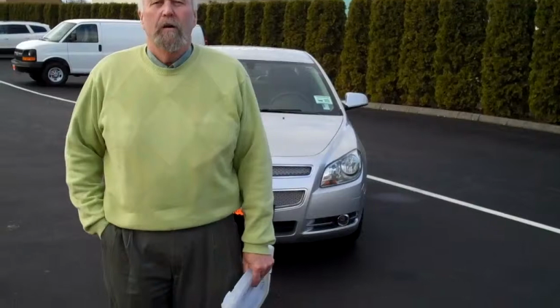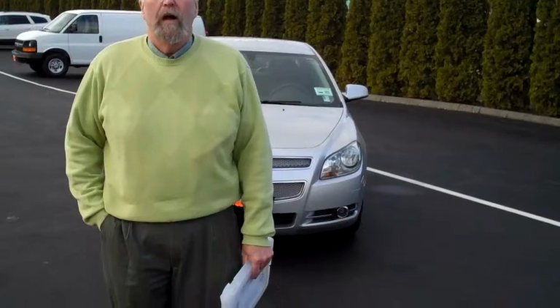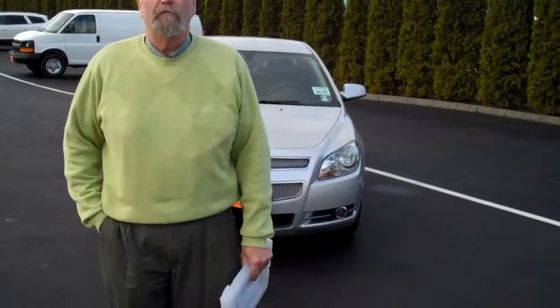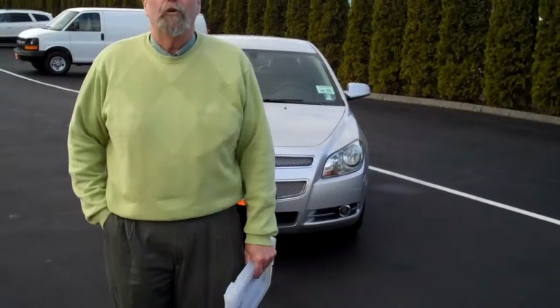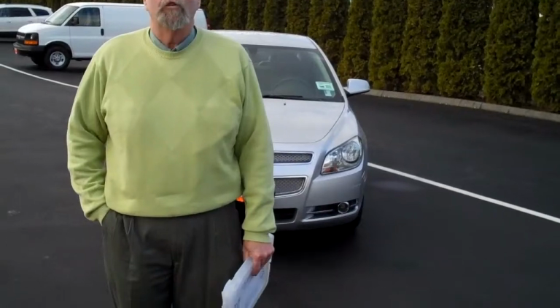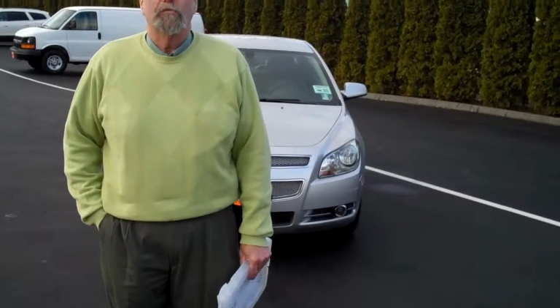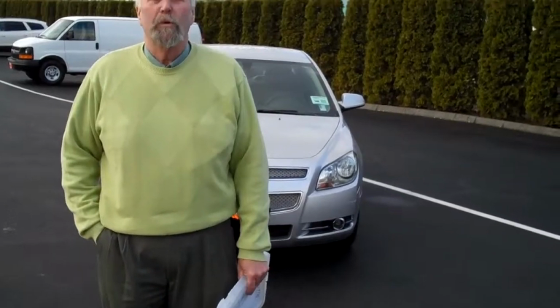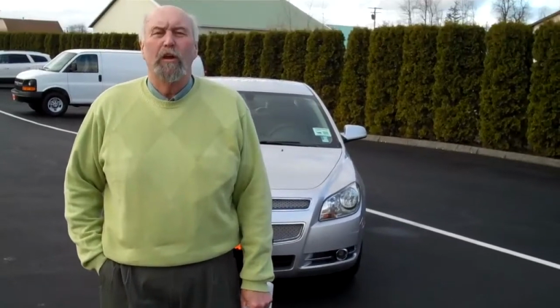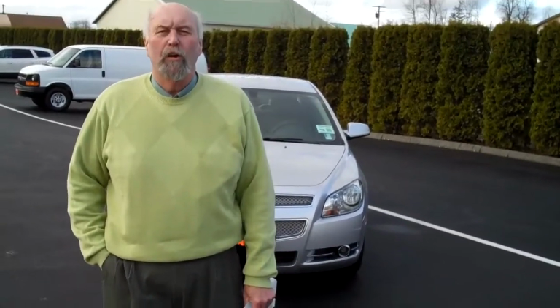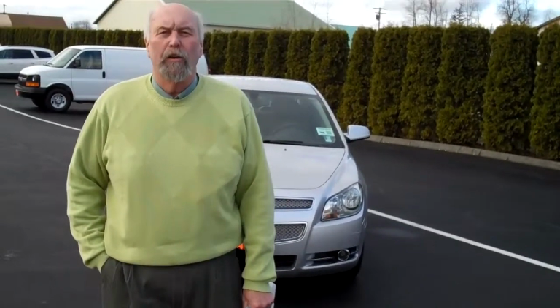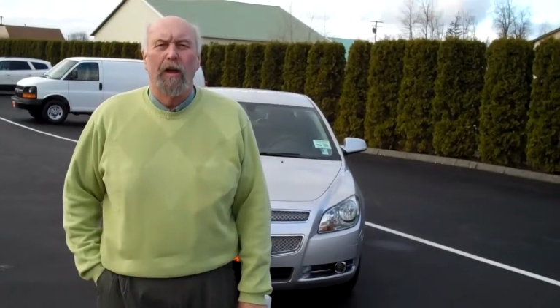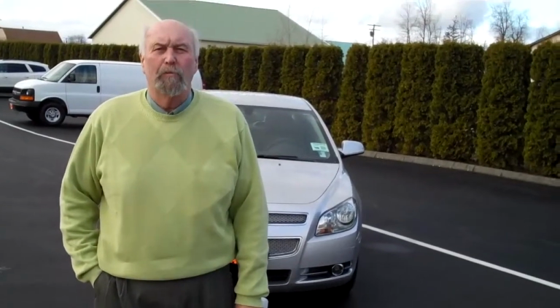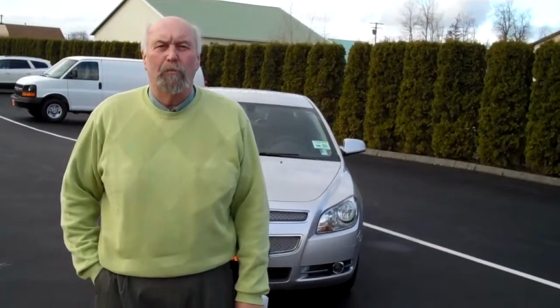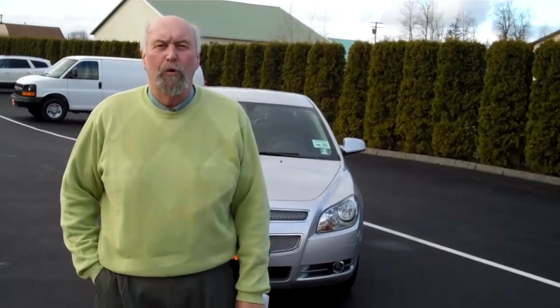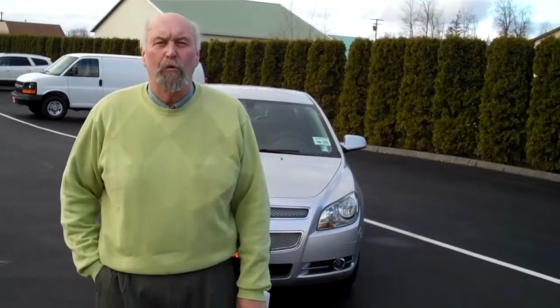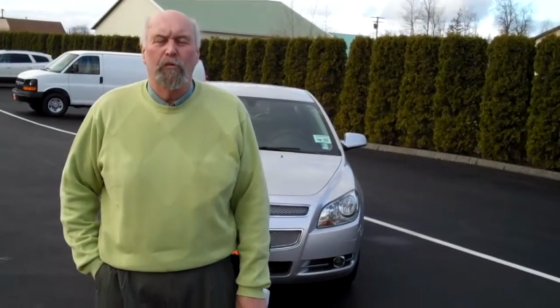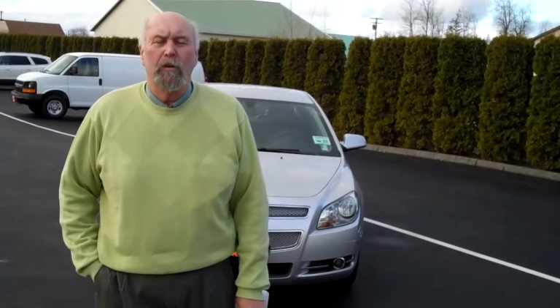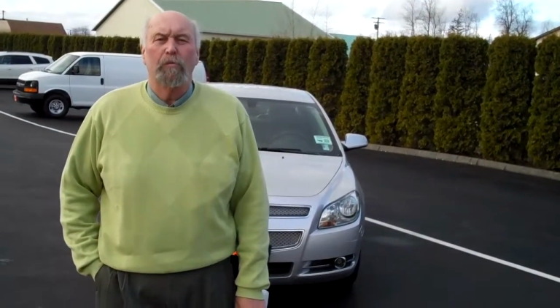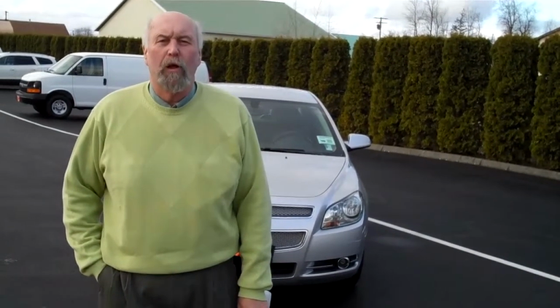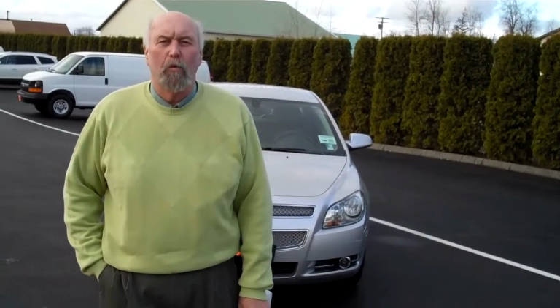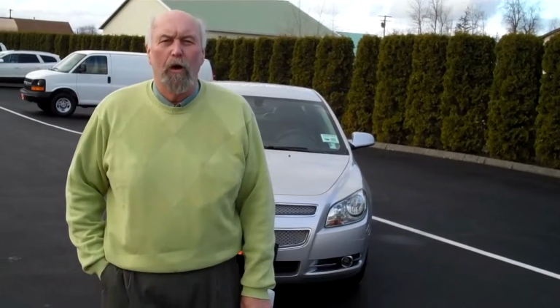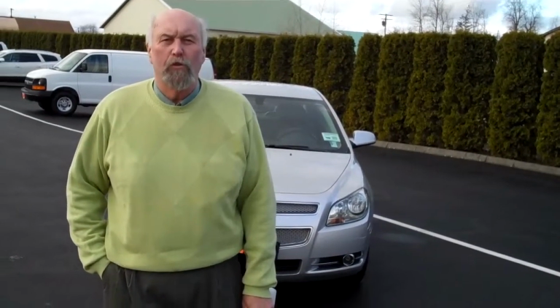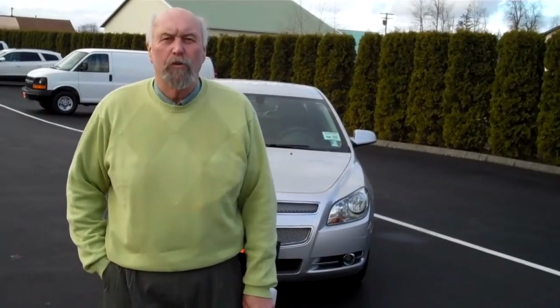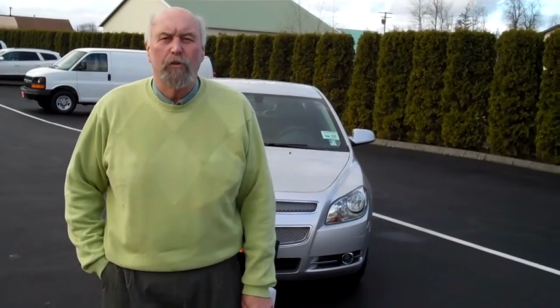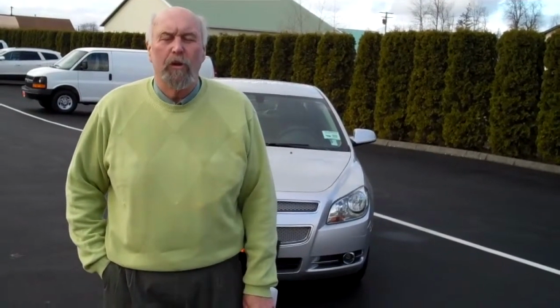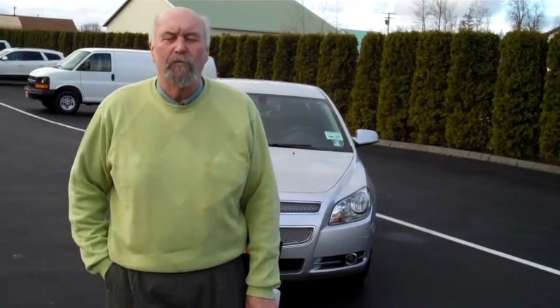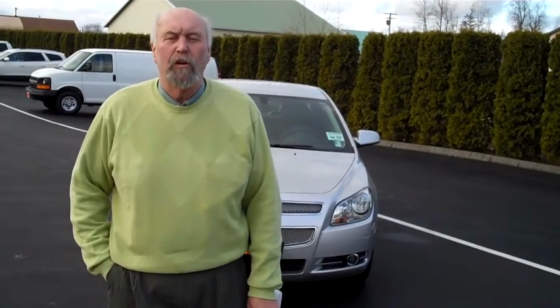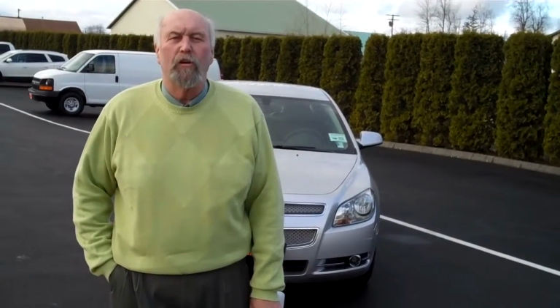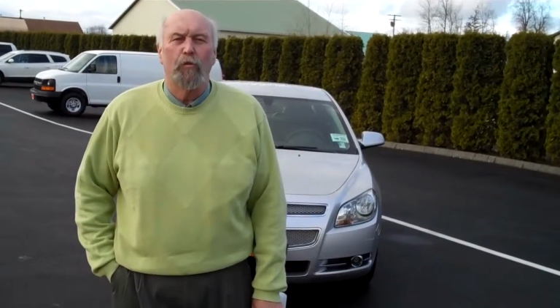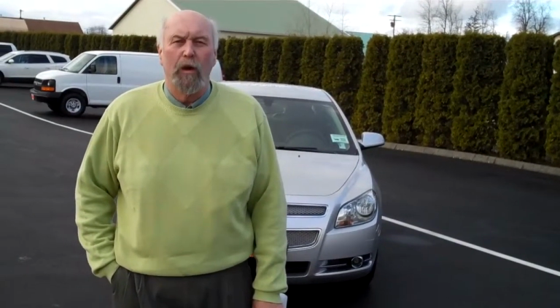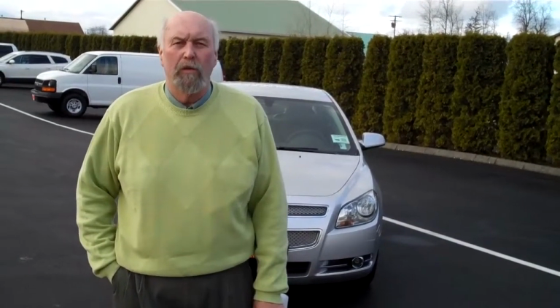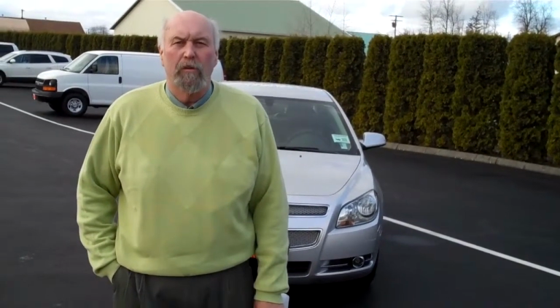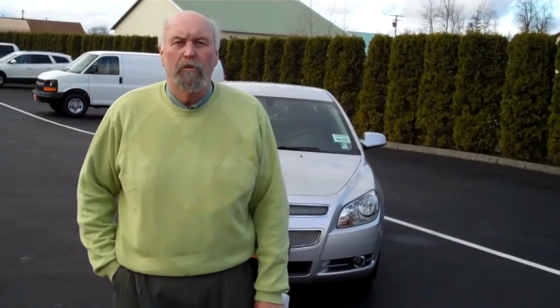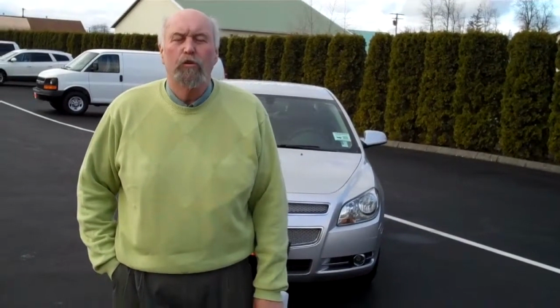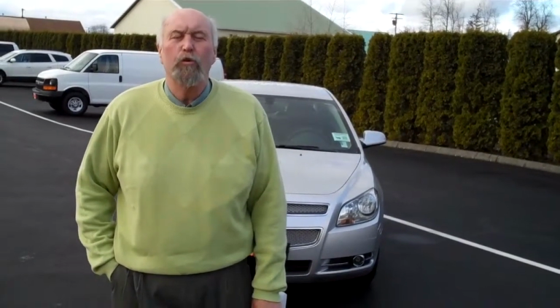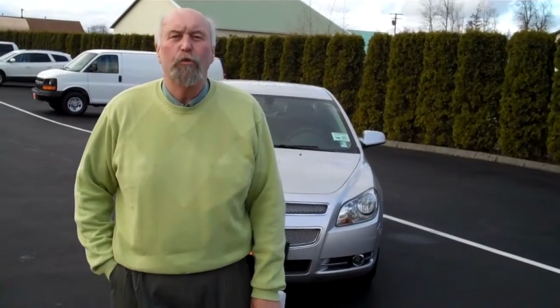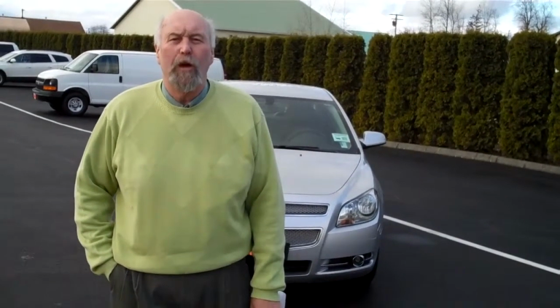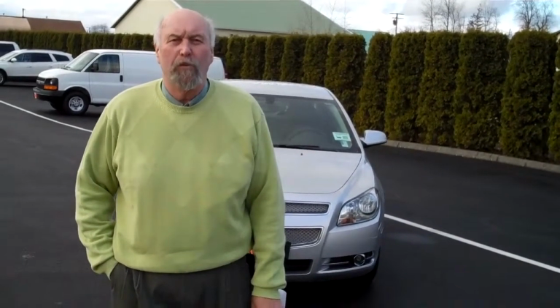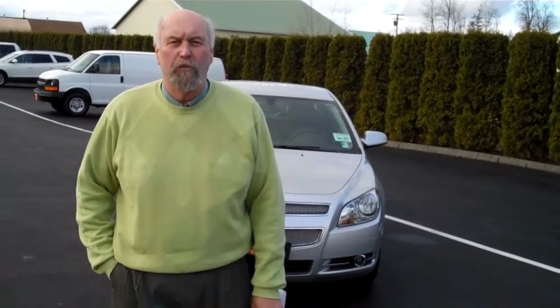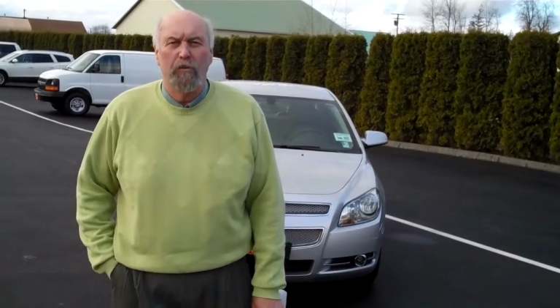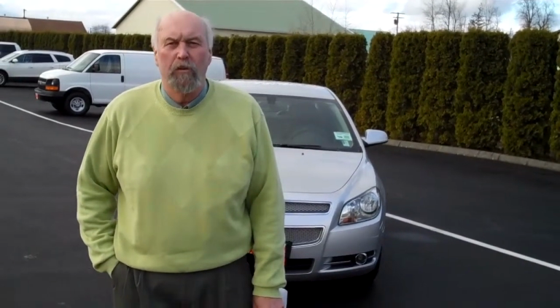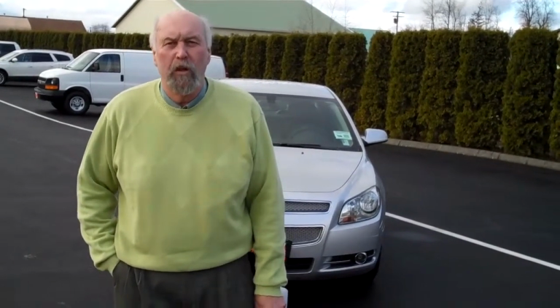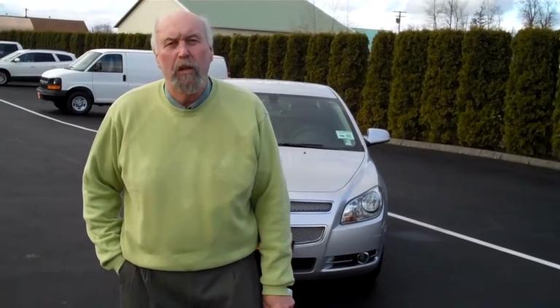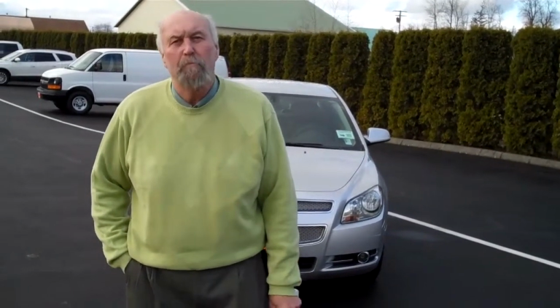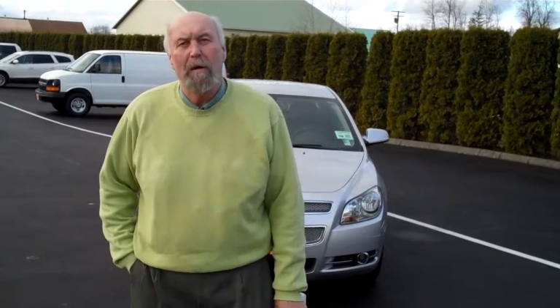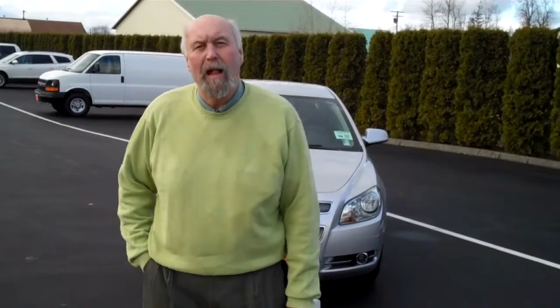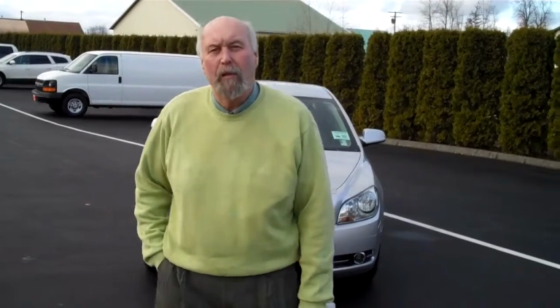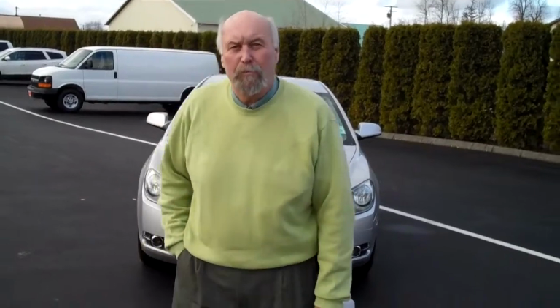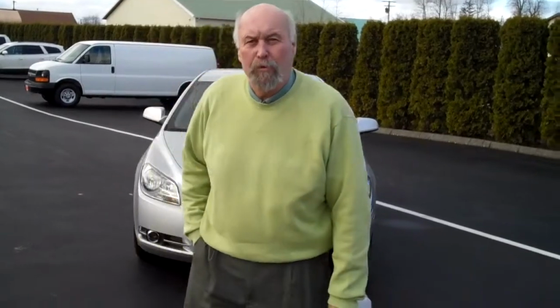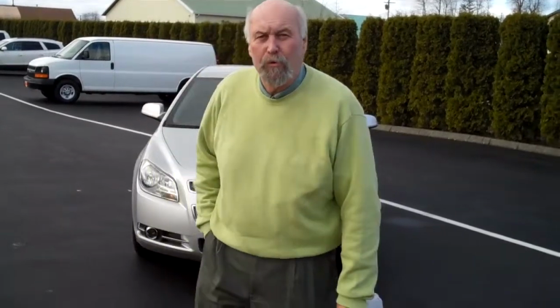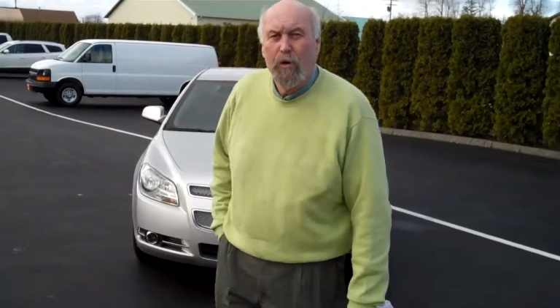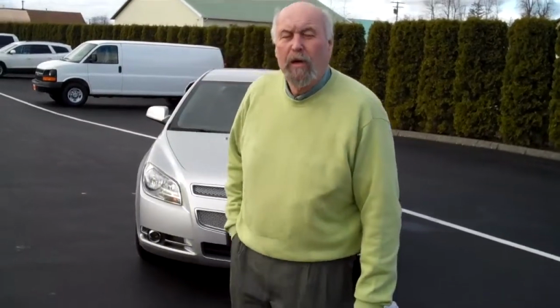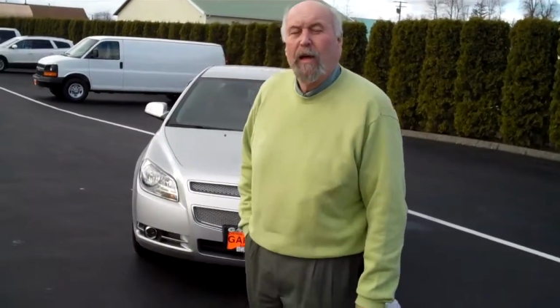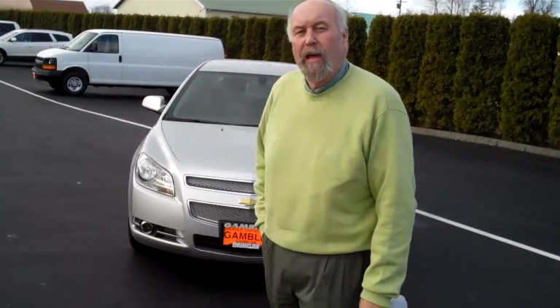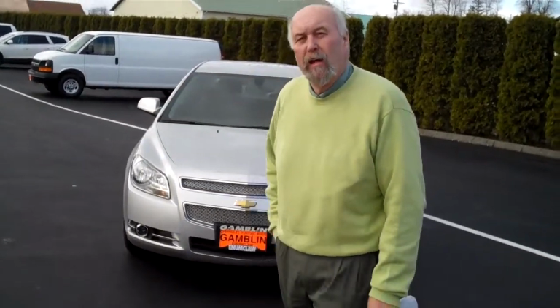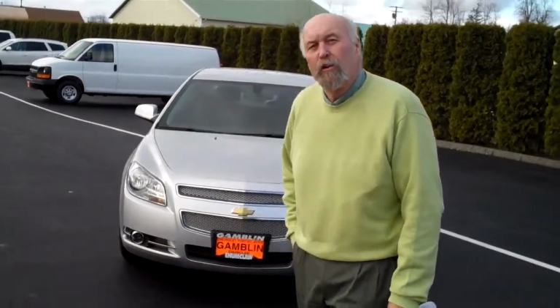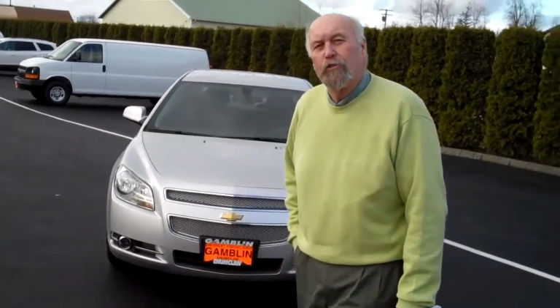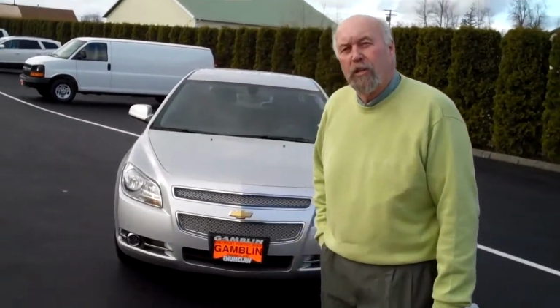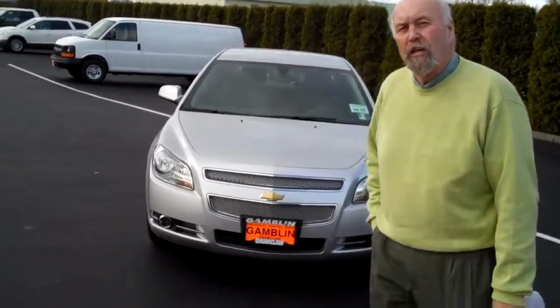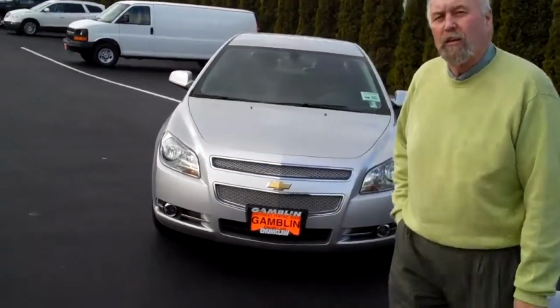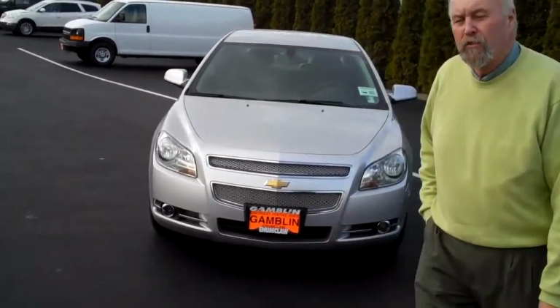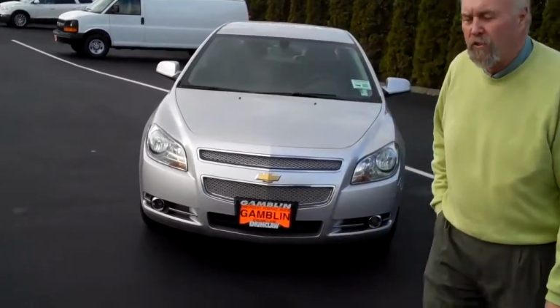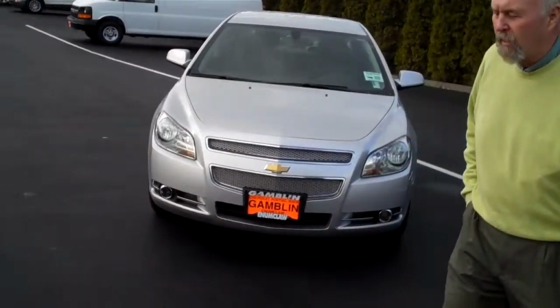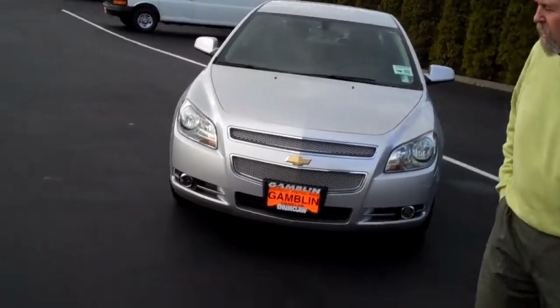Hi folks, Smitty, Art Gambler Motors, Enumclaw, Washington. I've got a great 2010 Malibu LTZ.